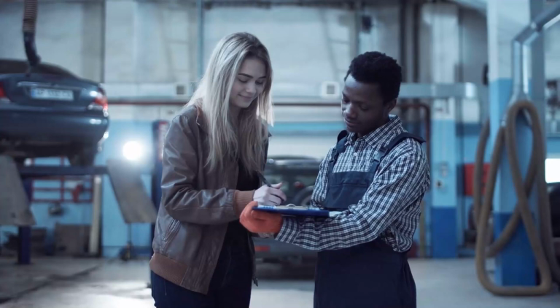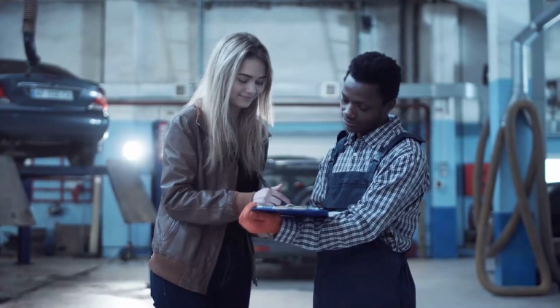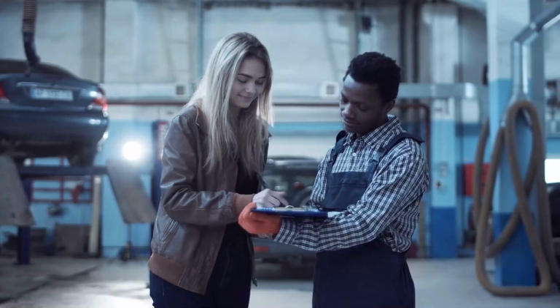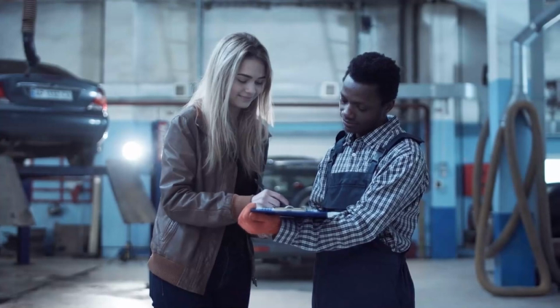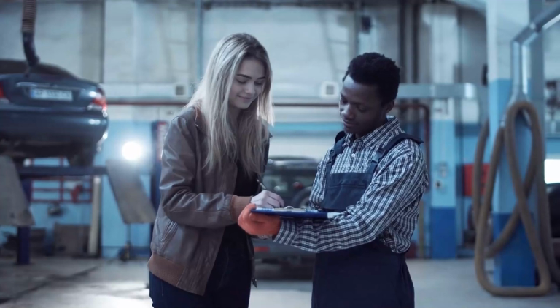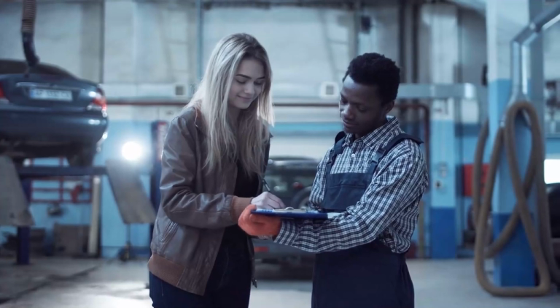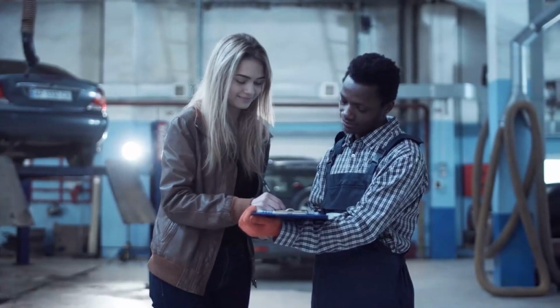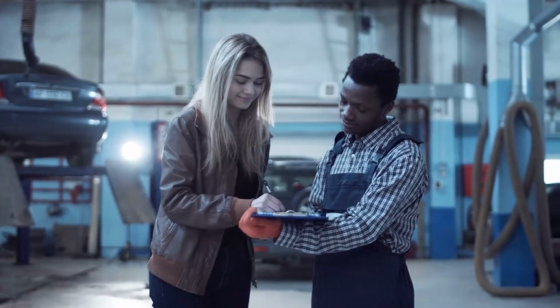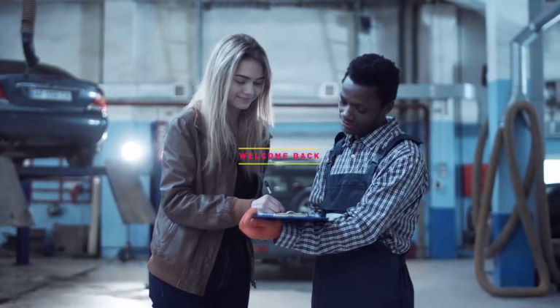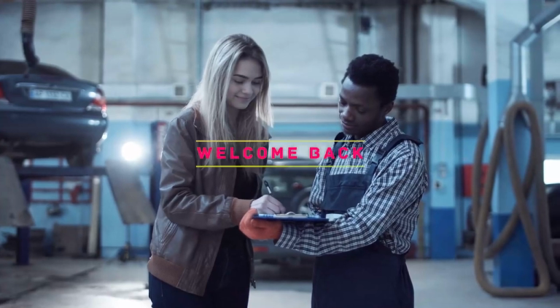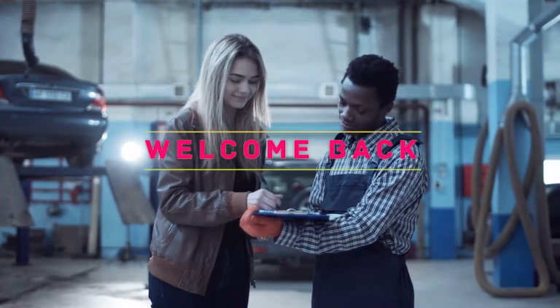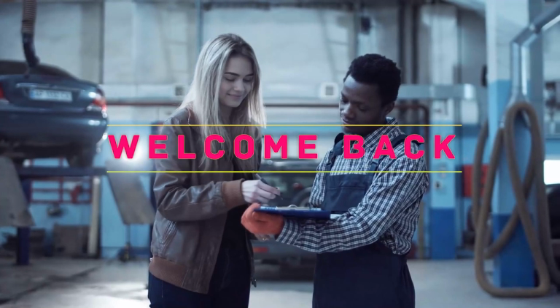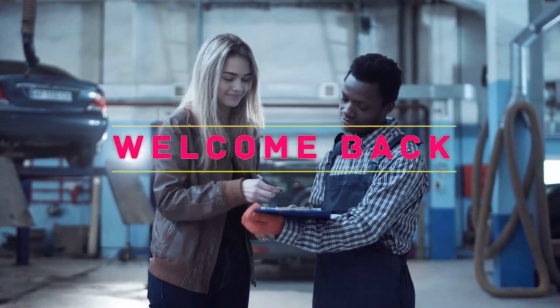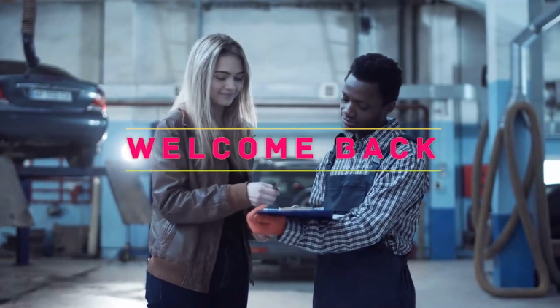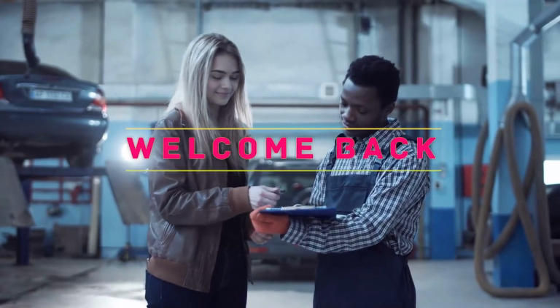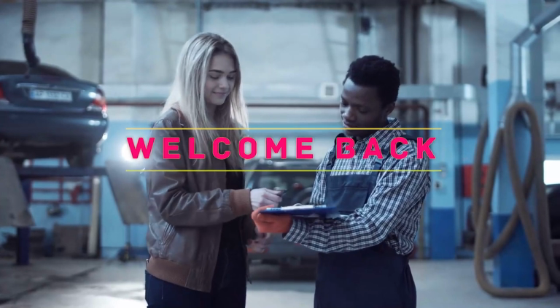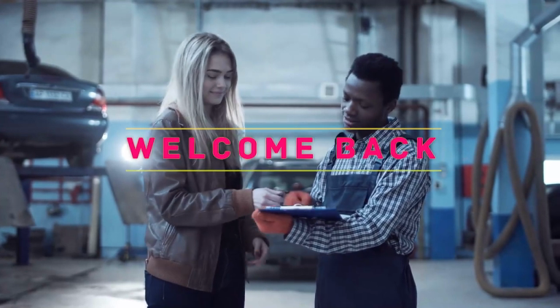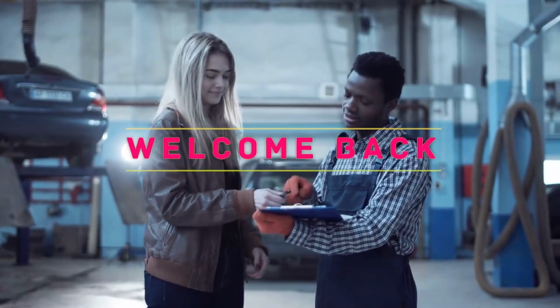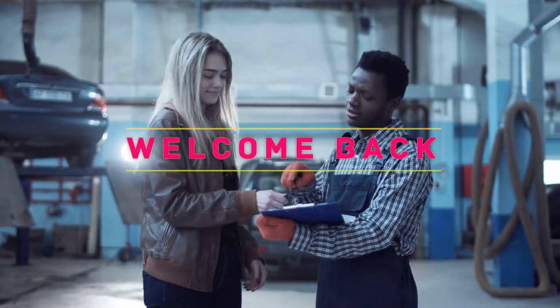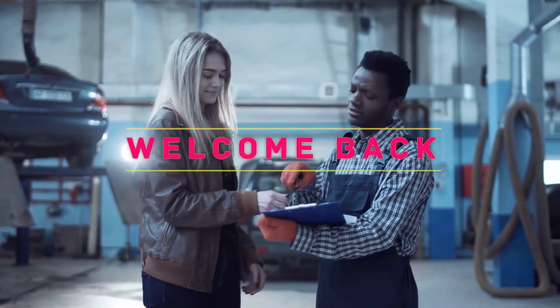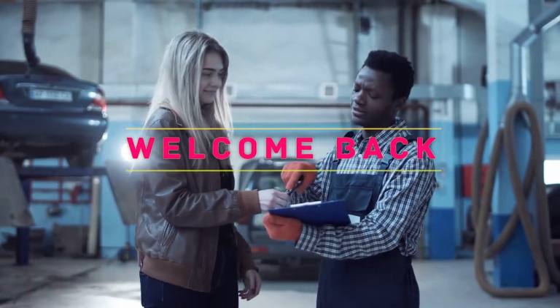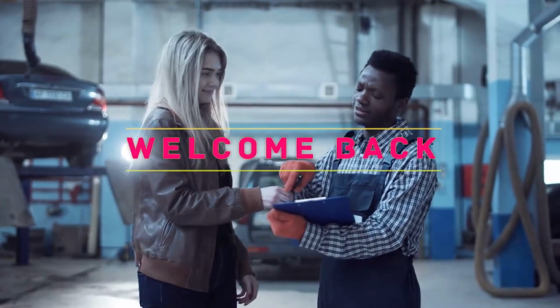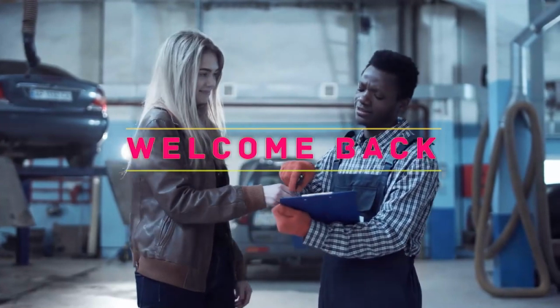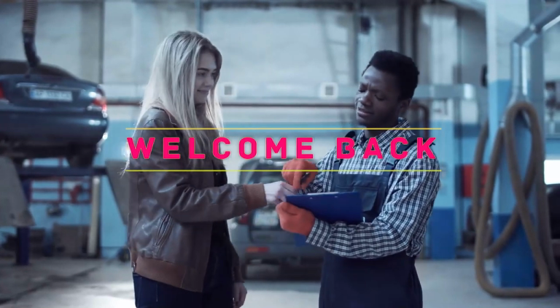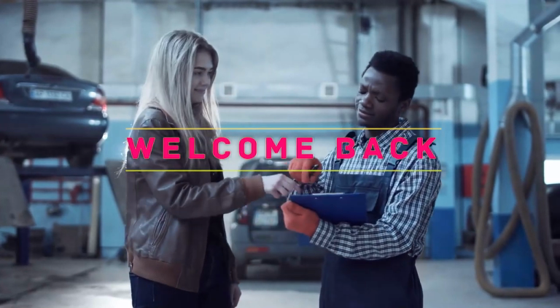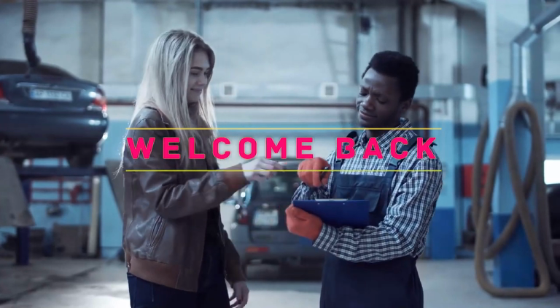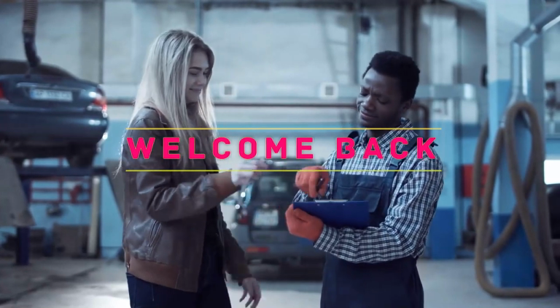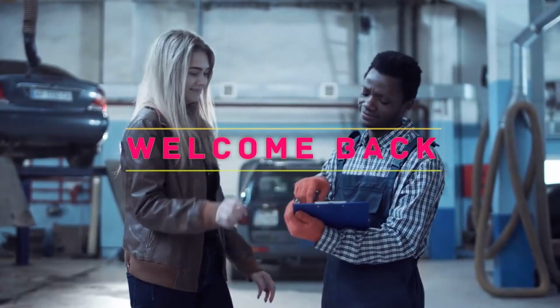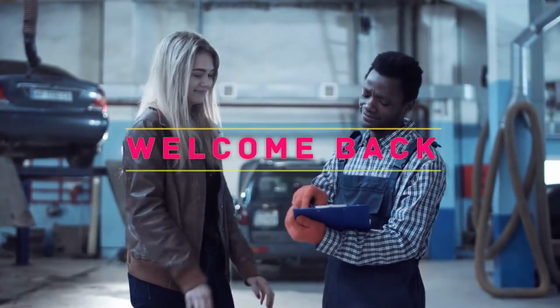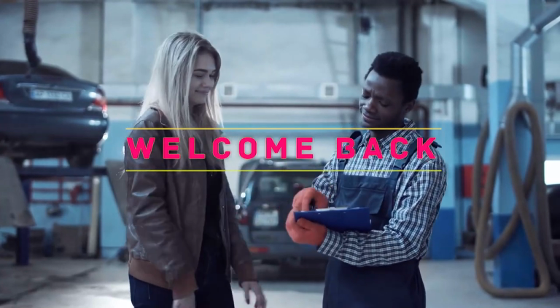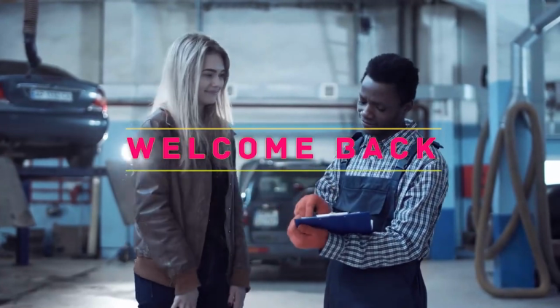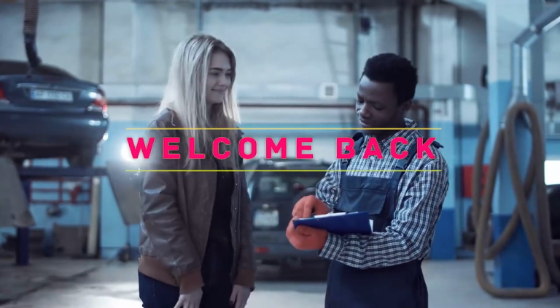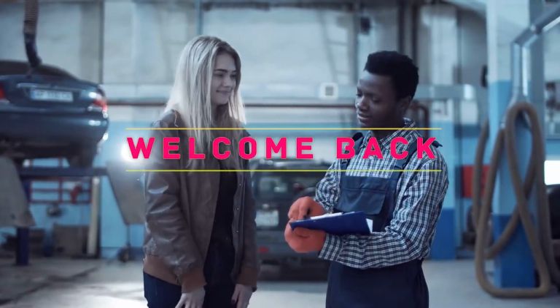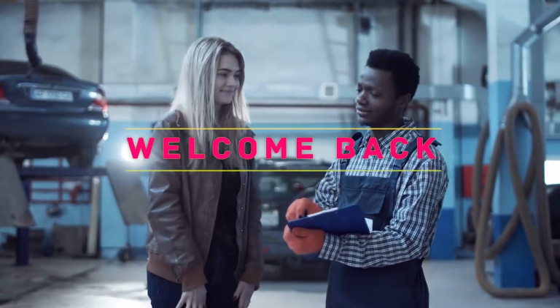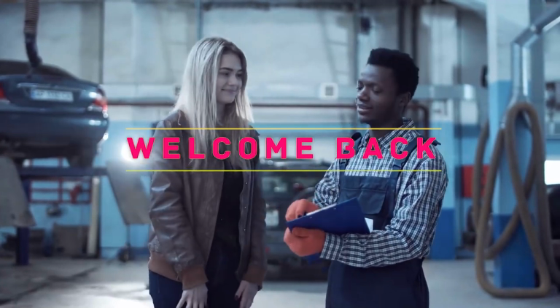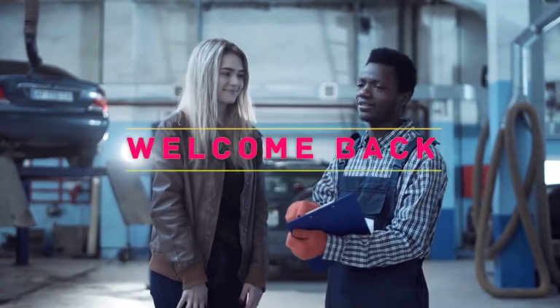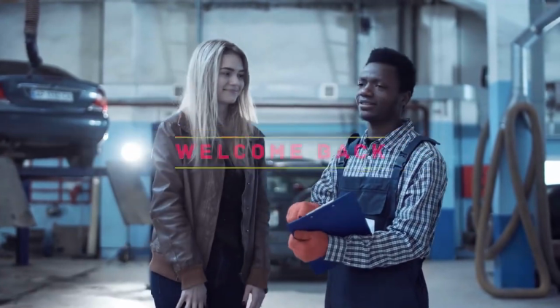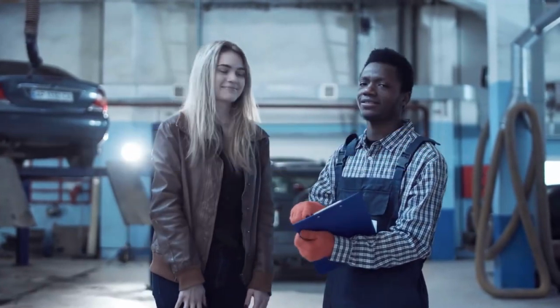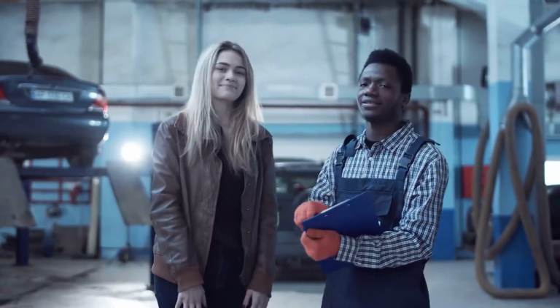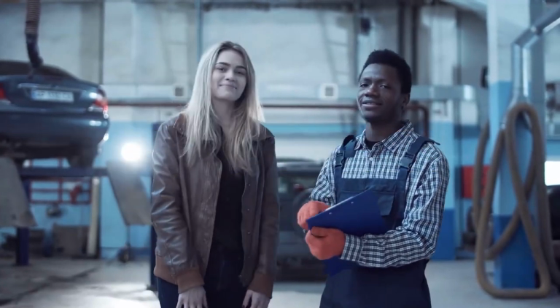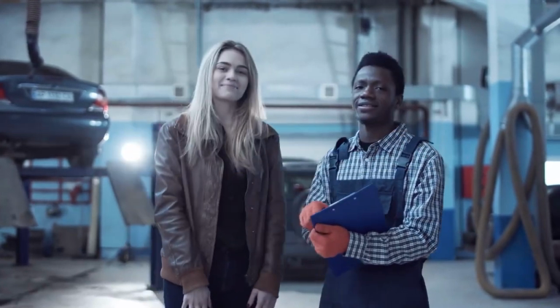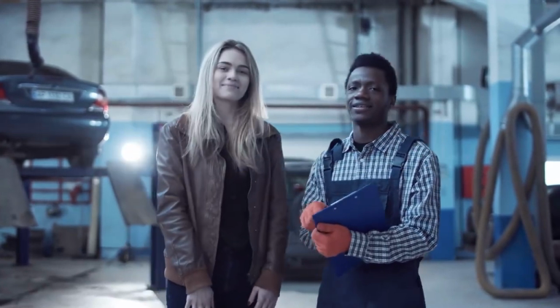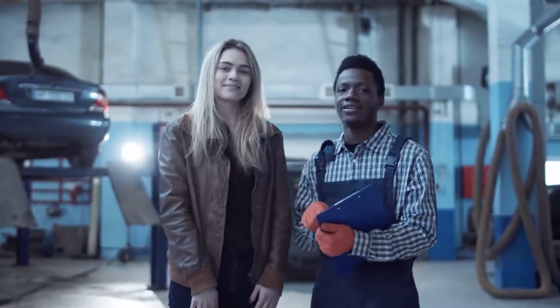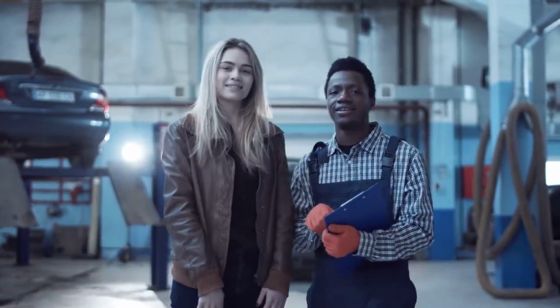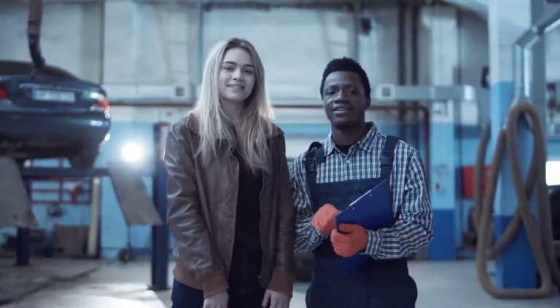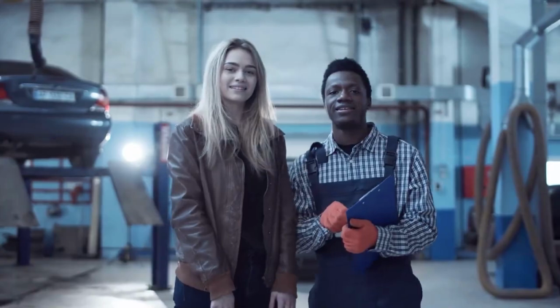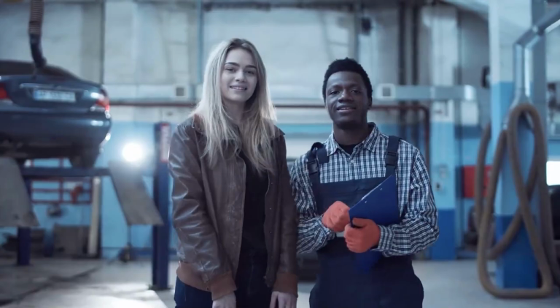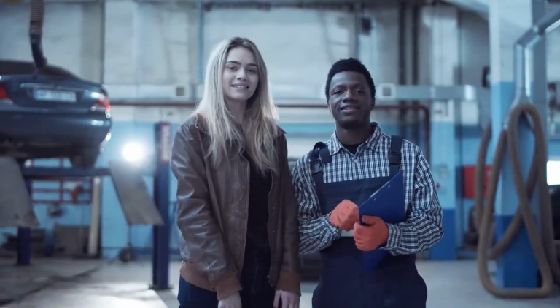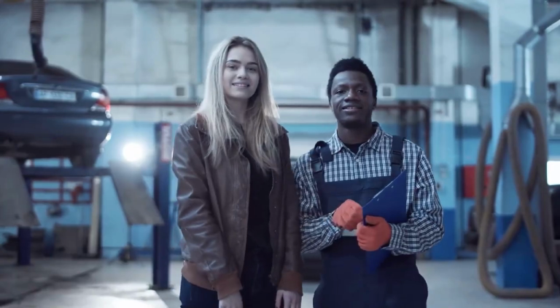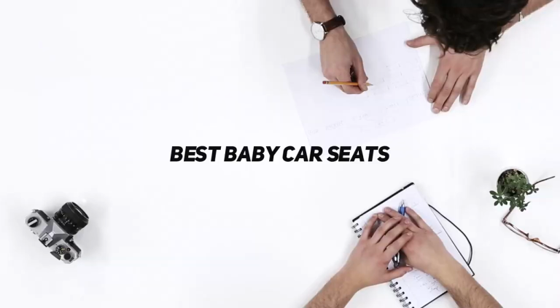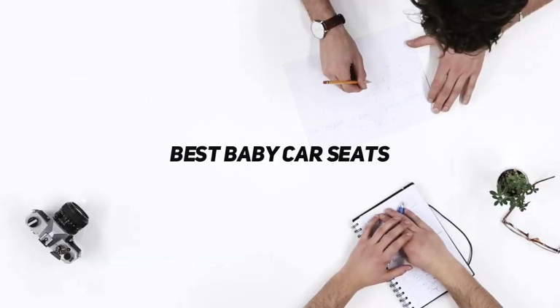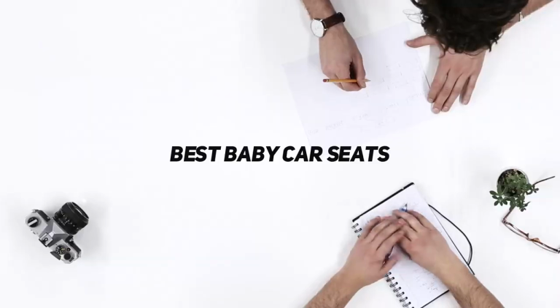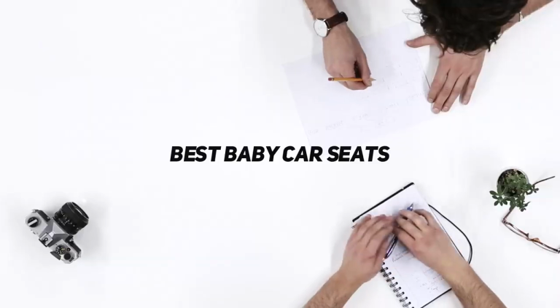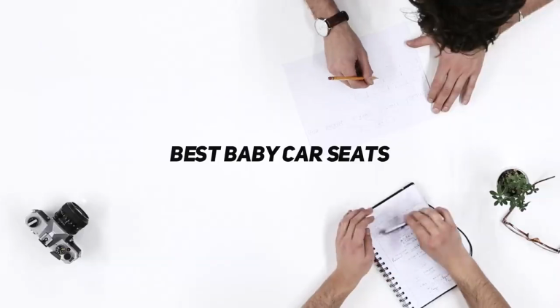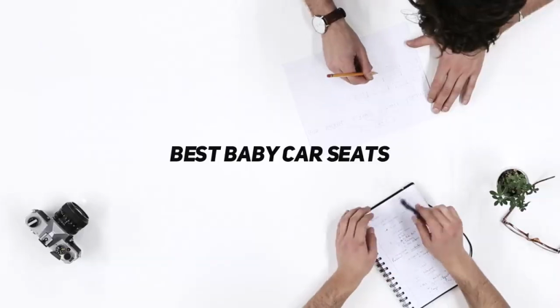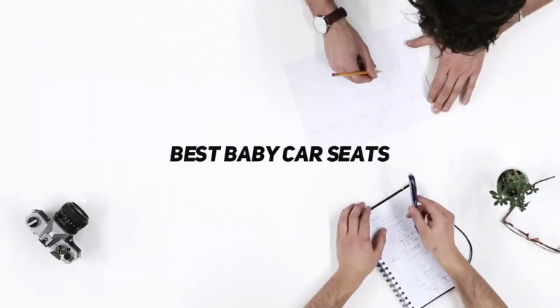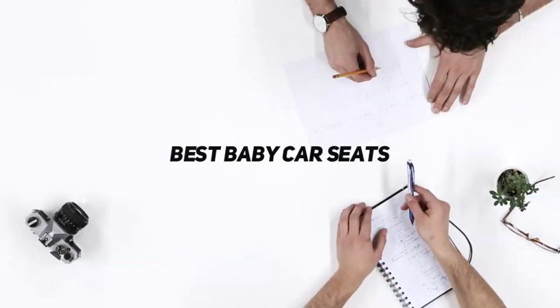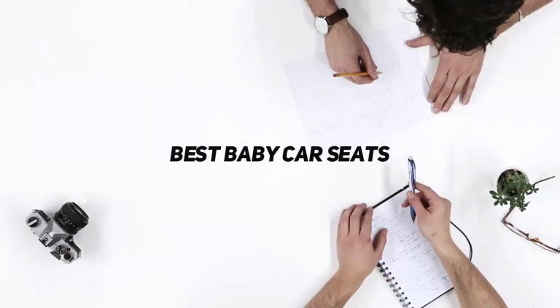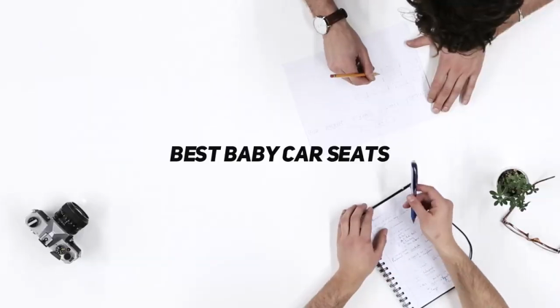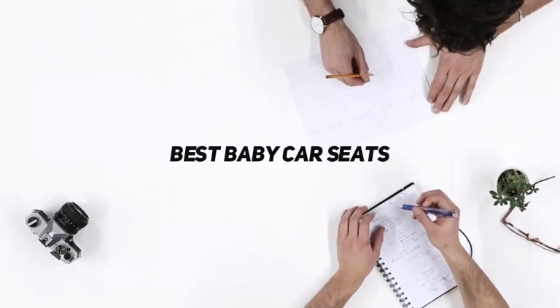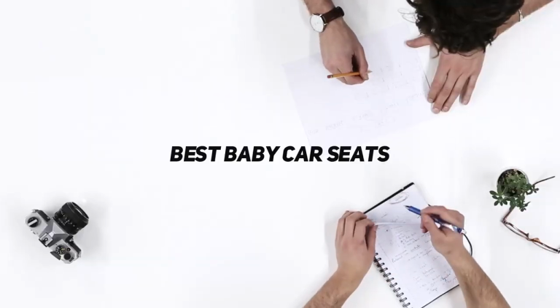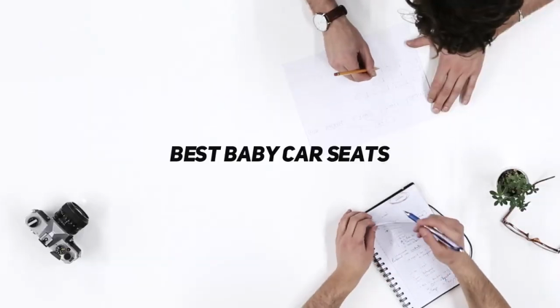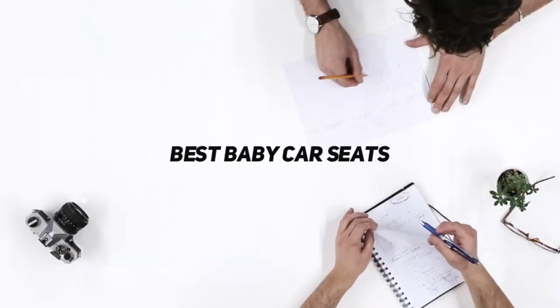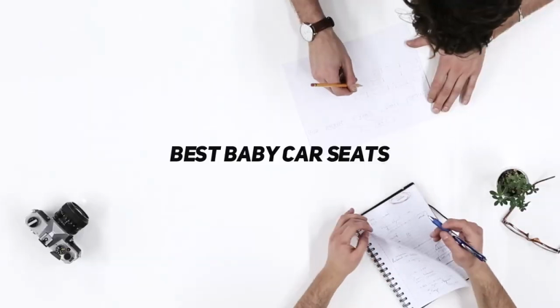Hey, welcome back to my channel. In this video I'm going to talk about the top five best baby car seats.